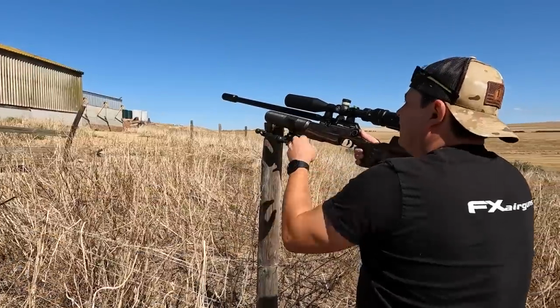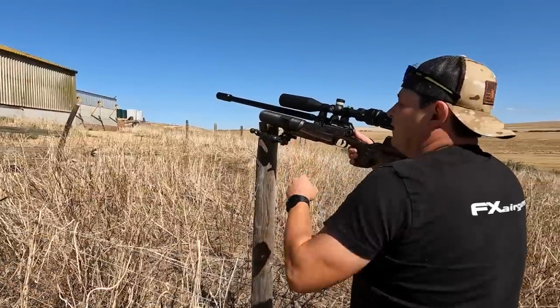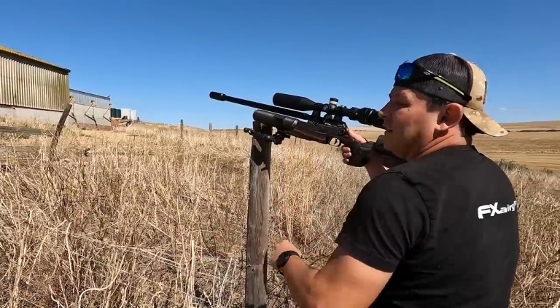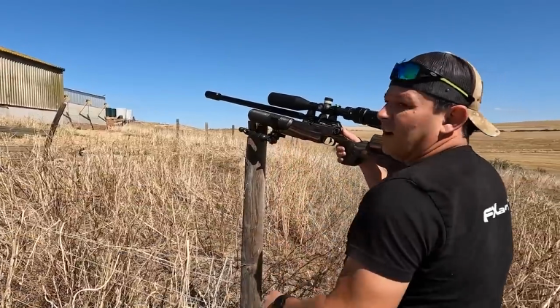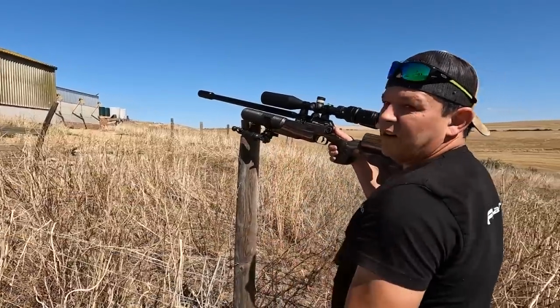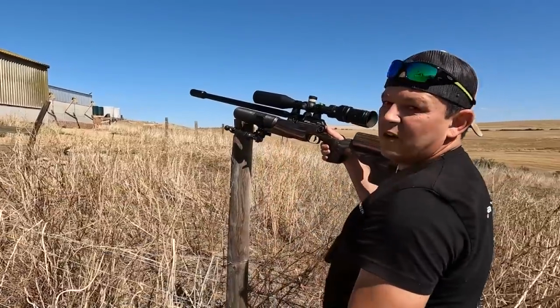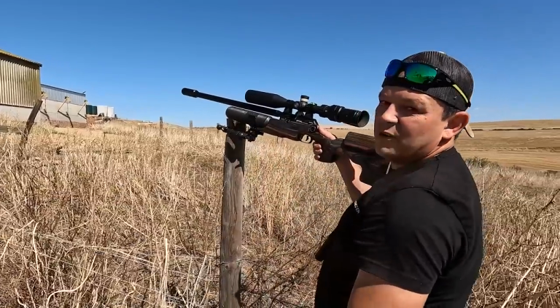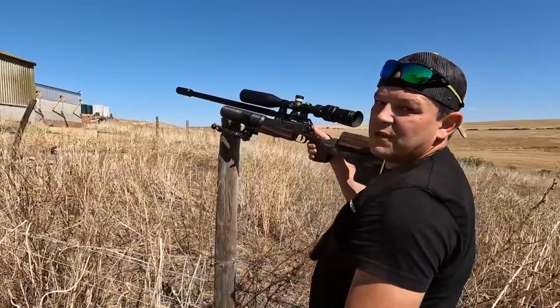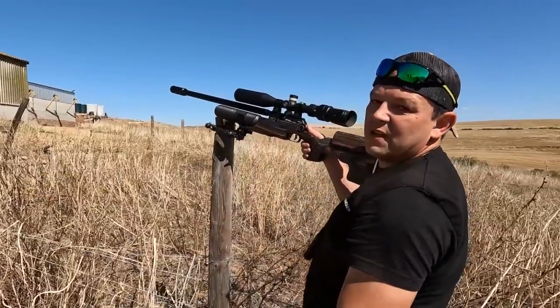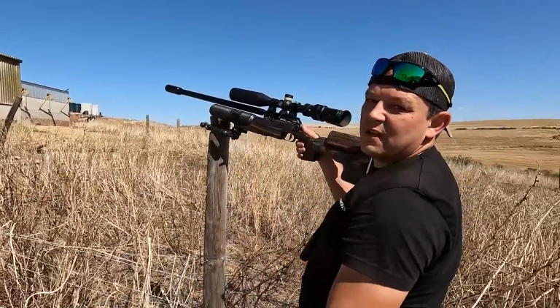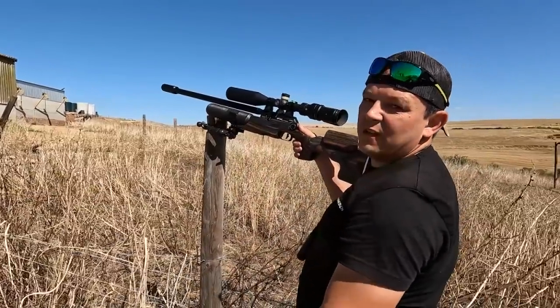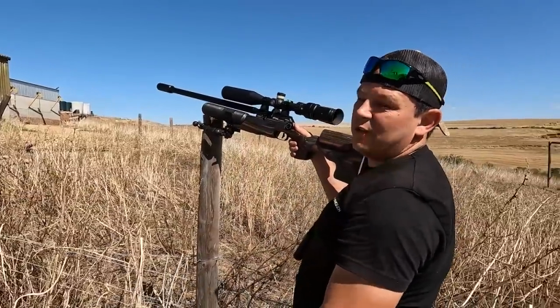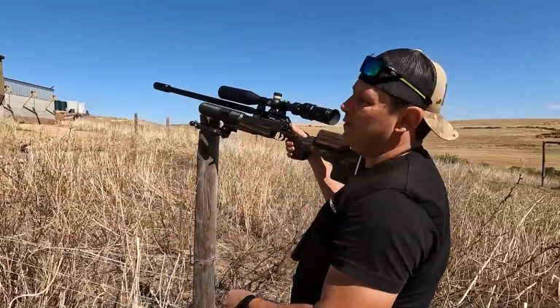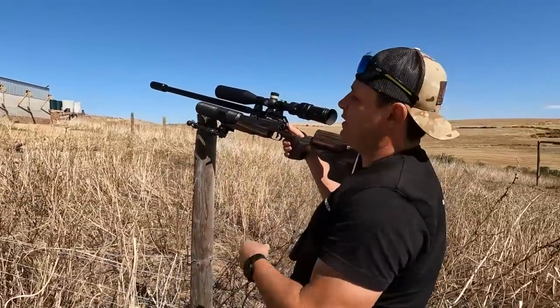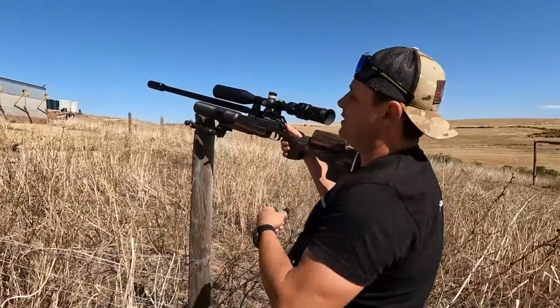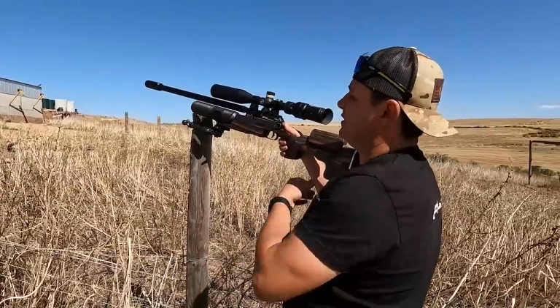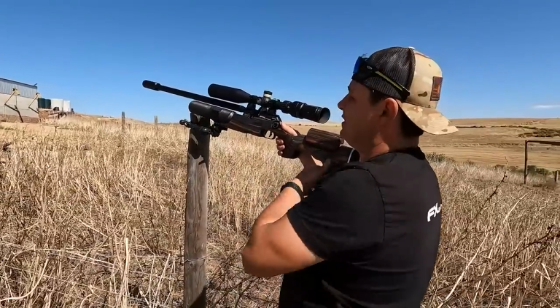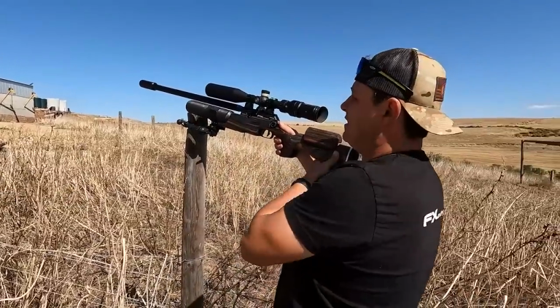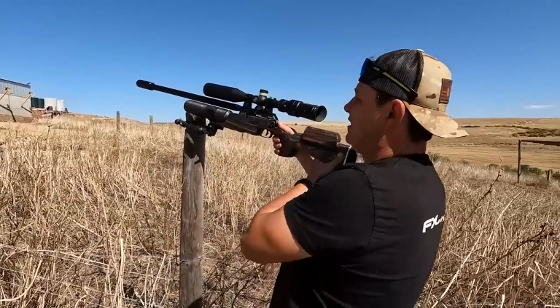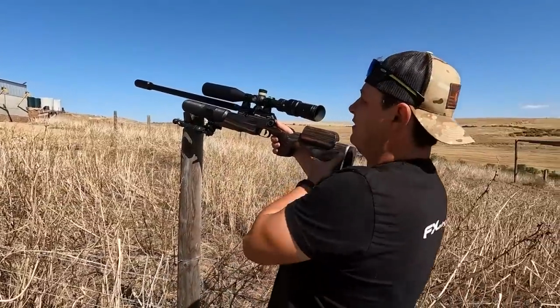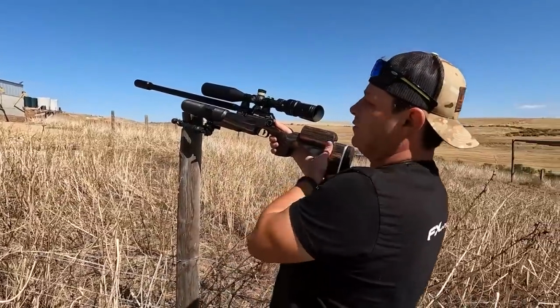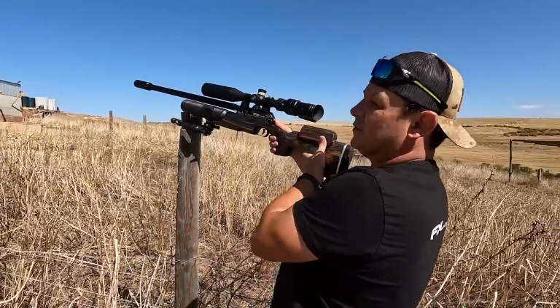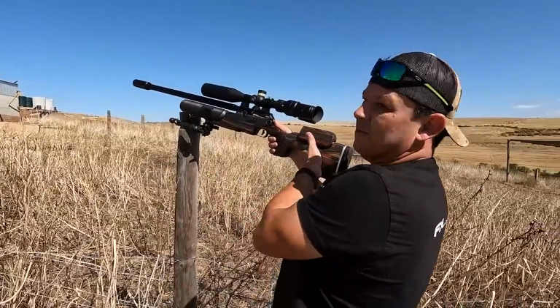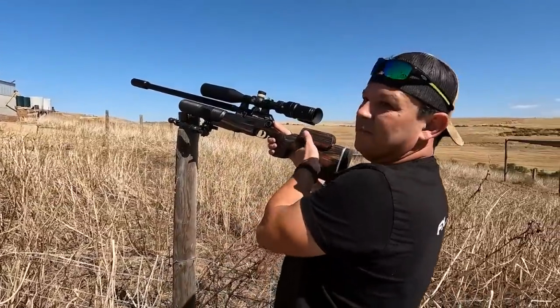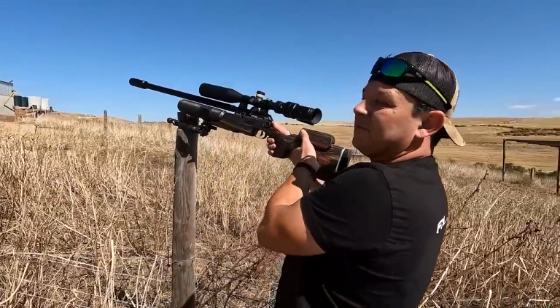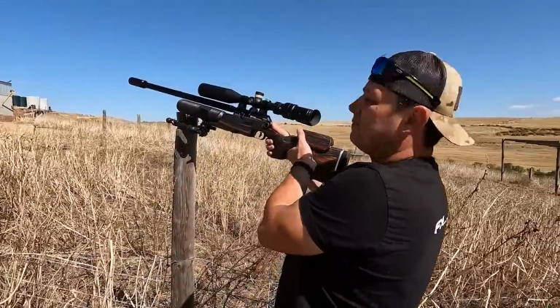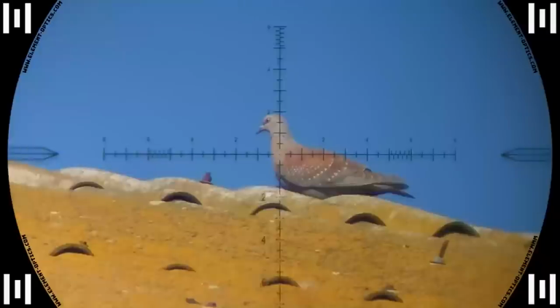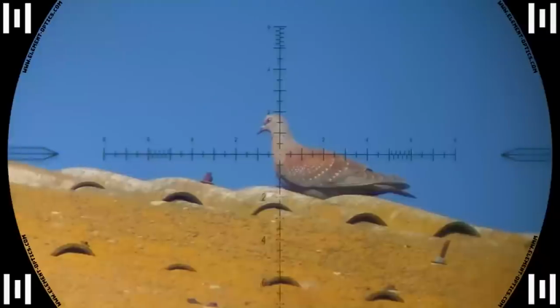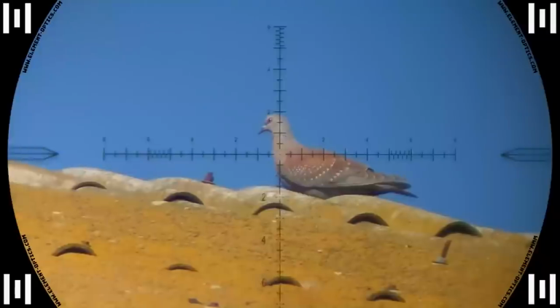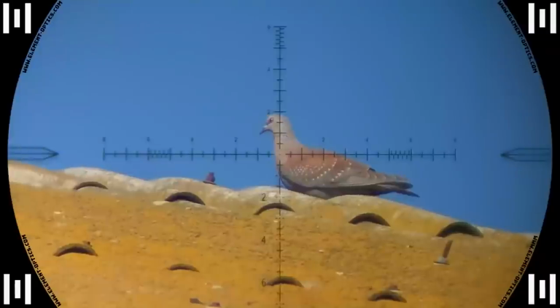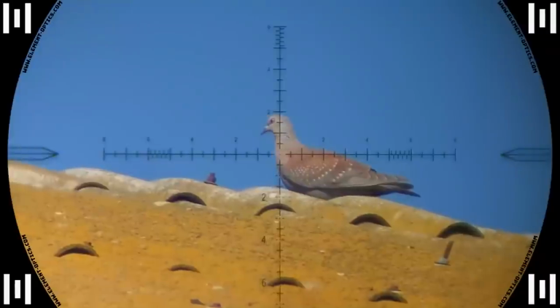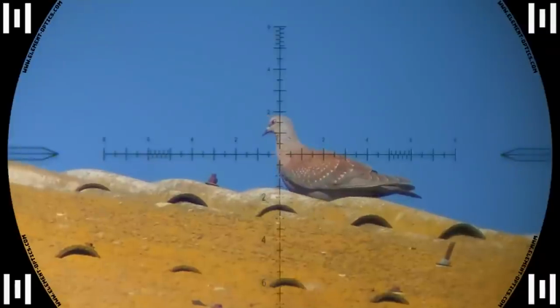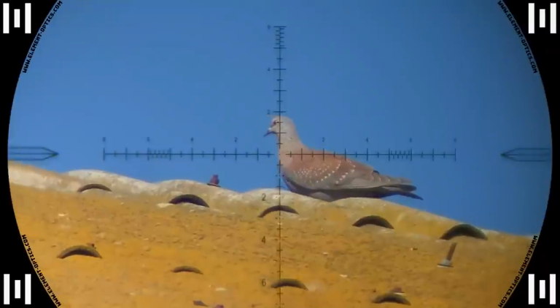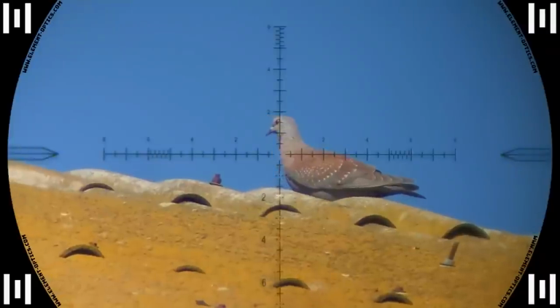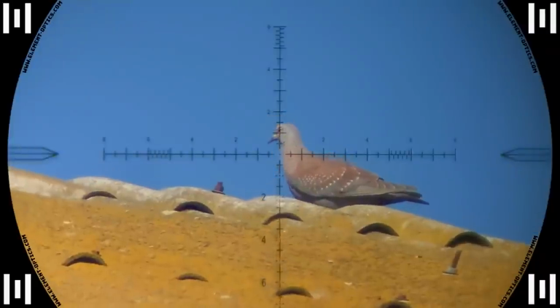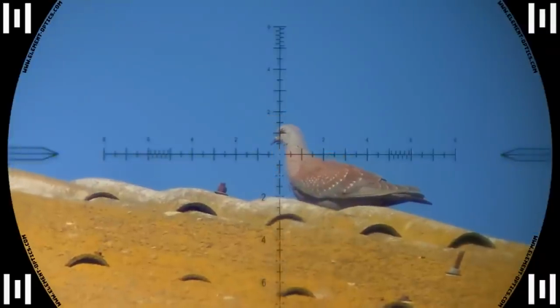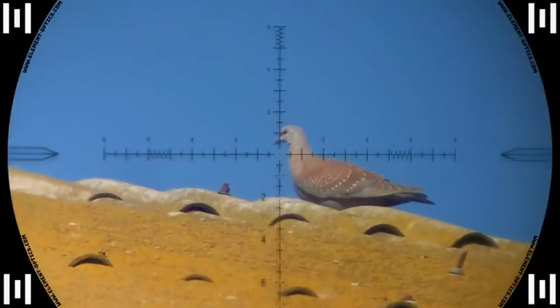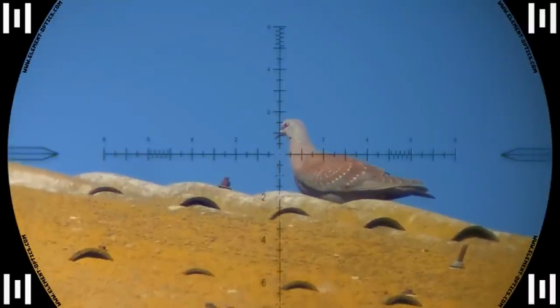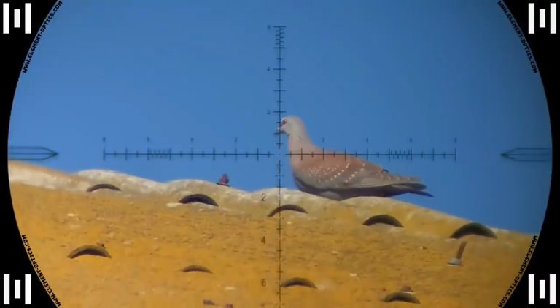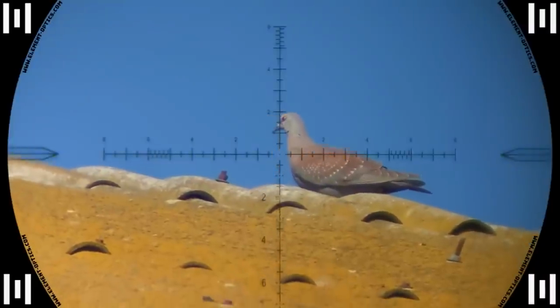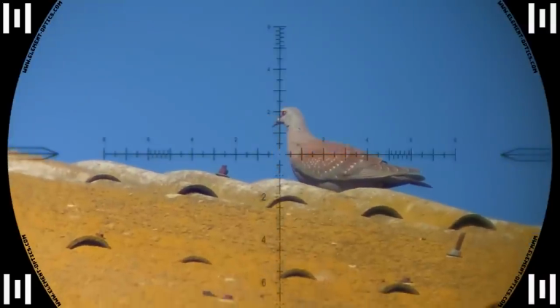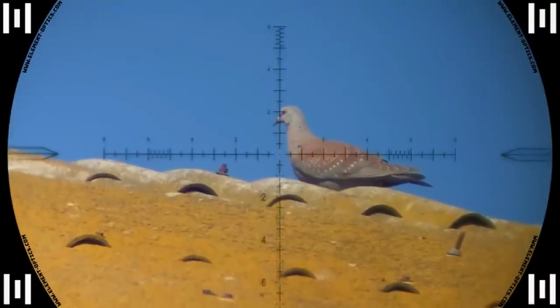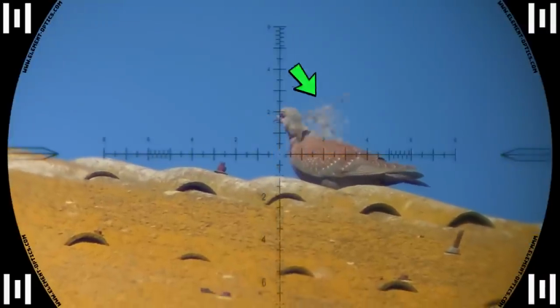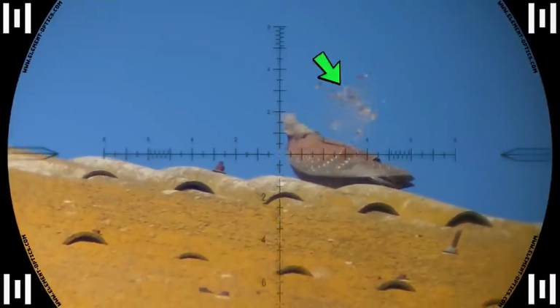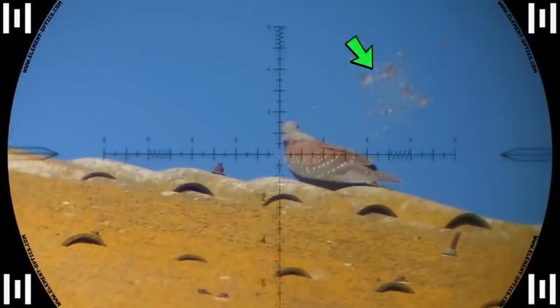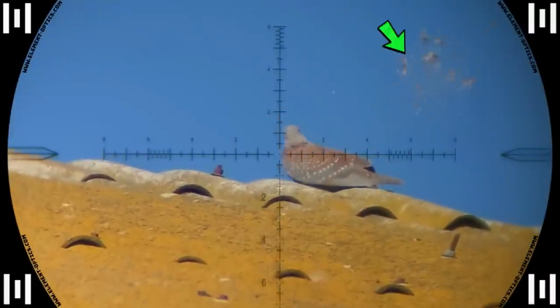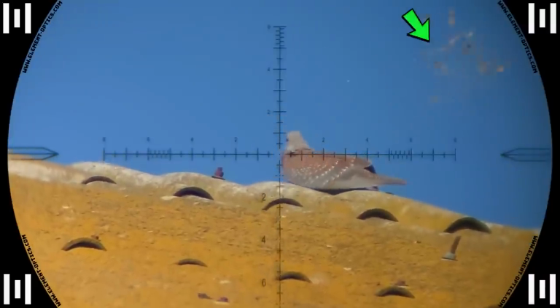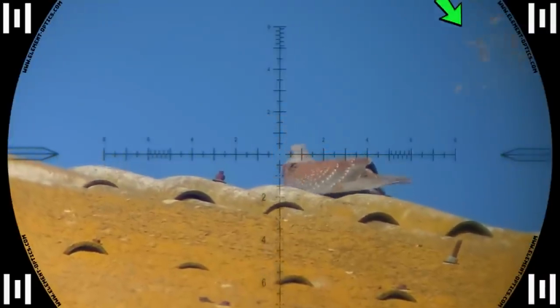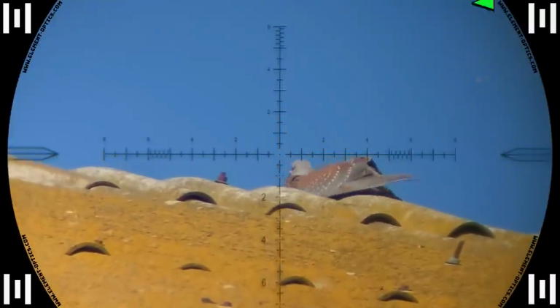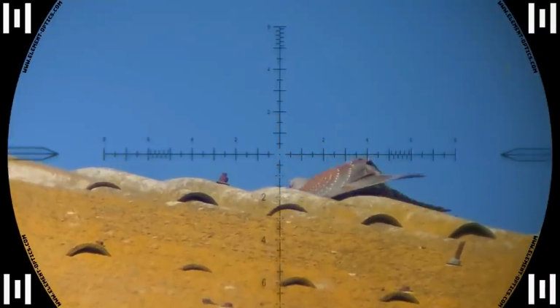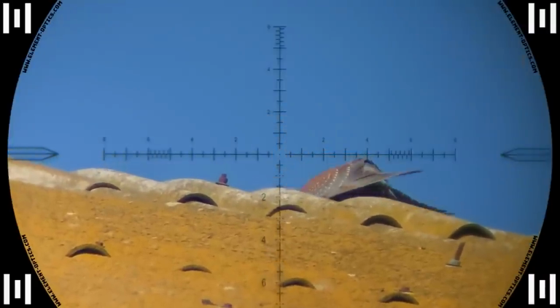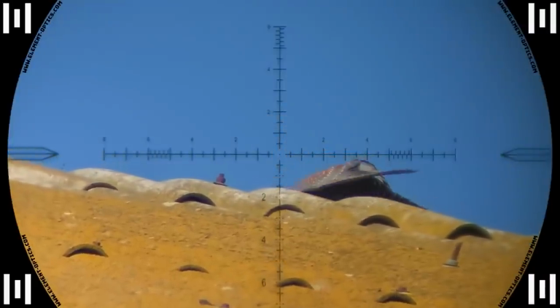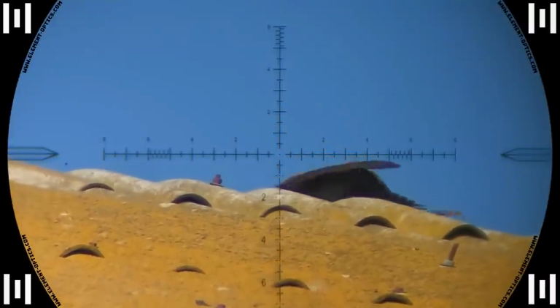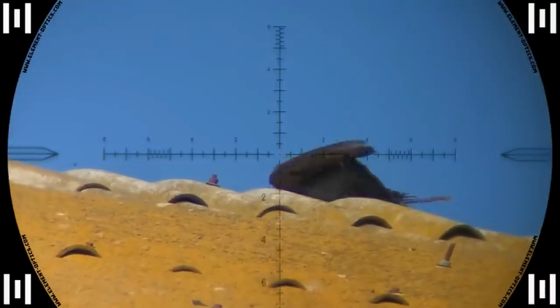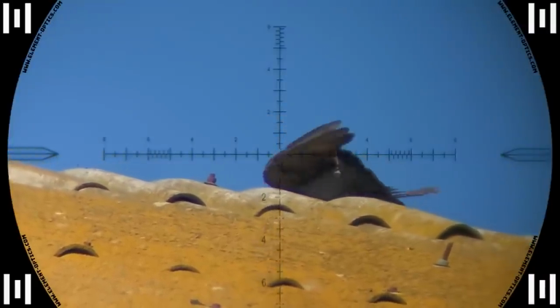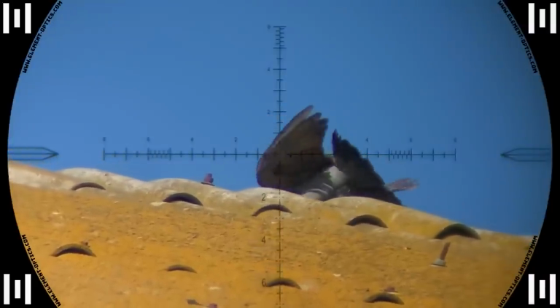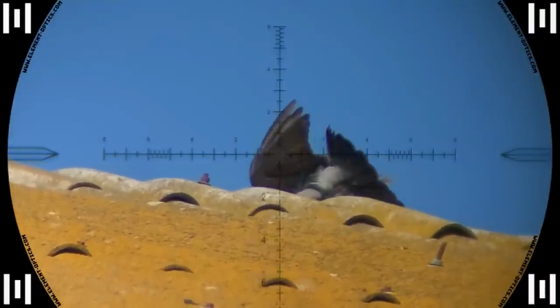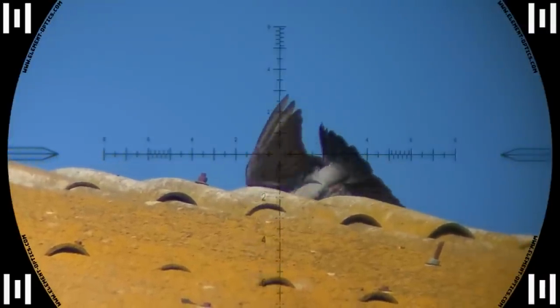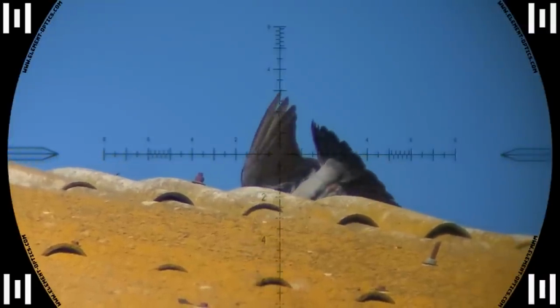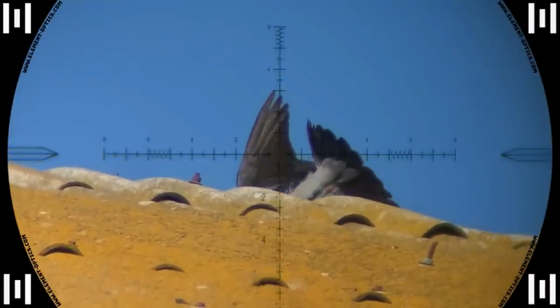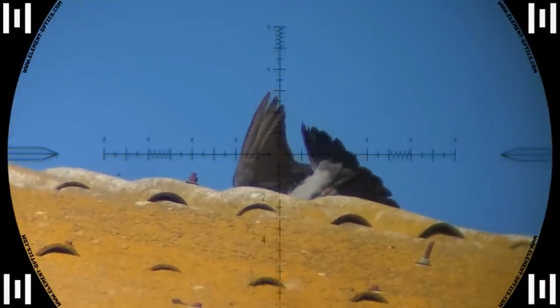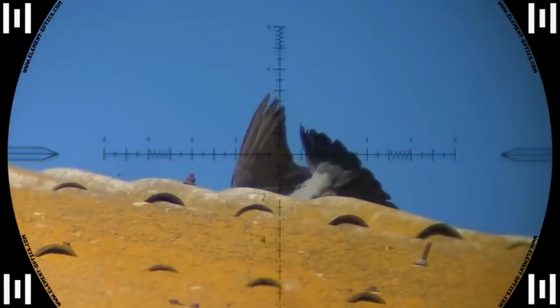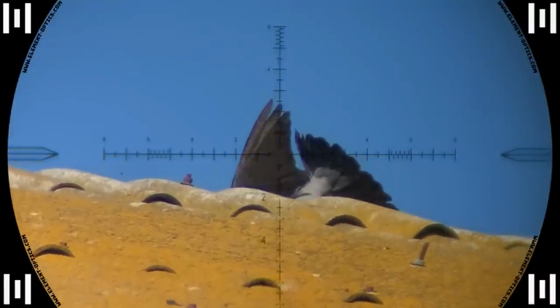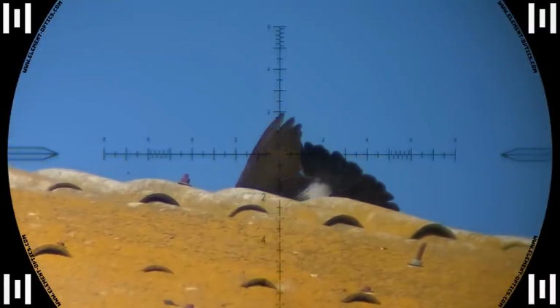Down he goes — 33 meters. I could pretty much hold dead on, and just look at that strong wind coming over the roof there.